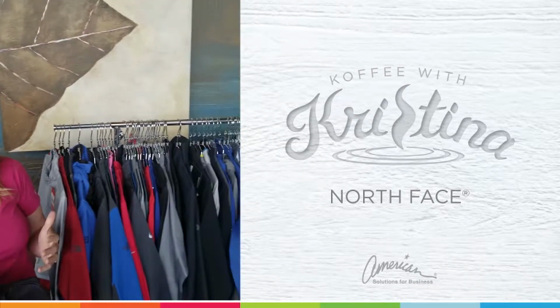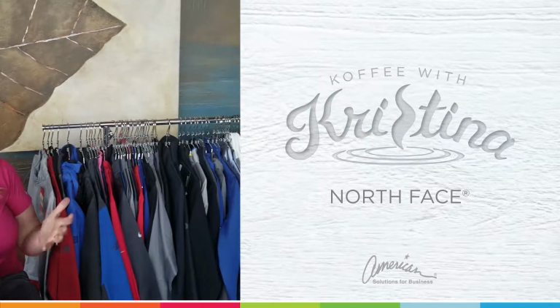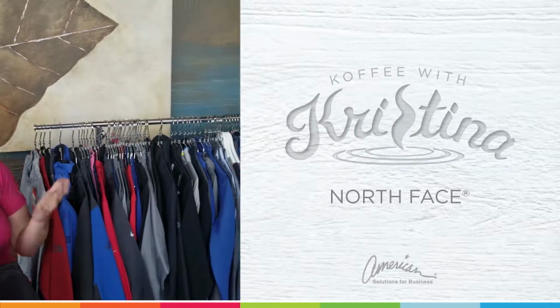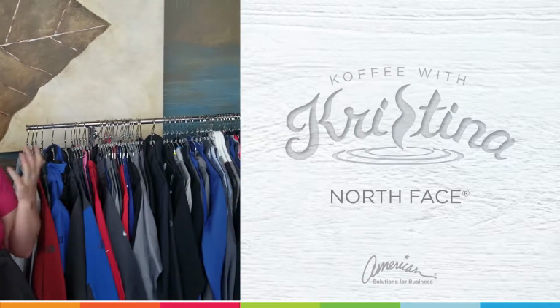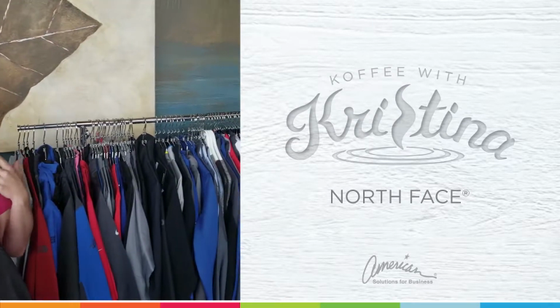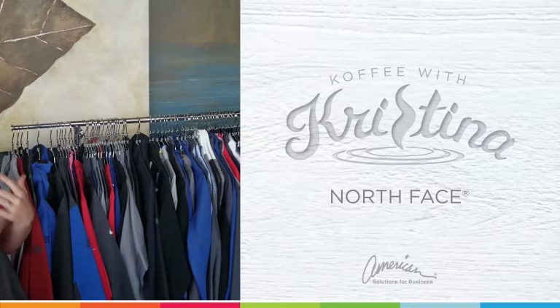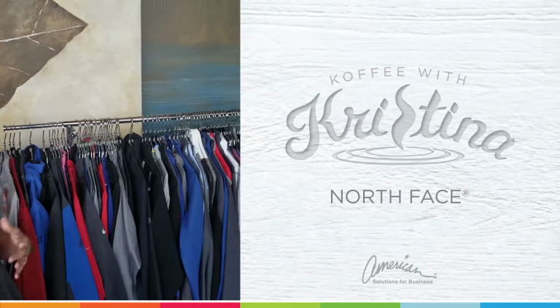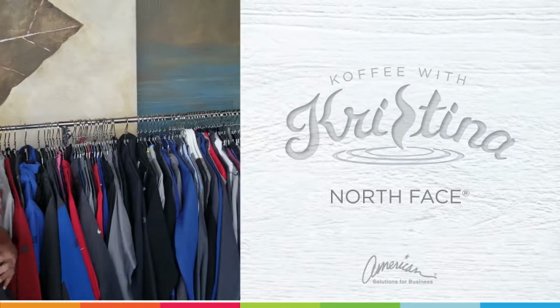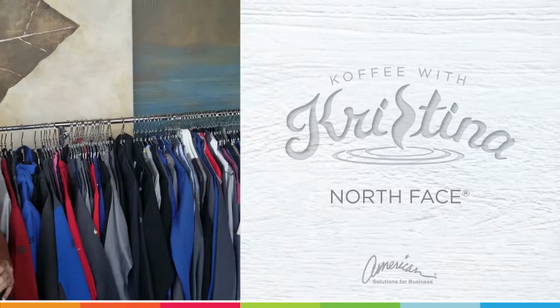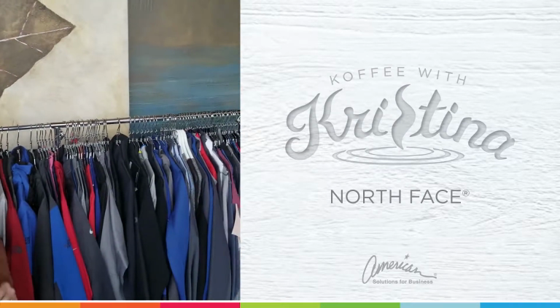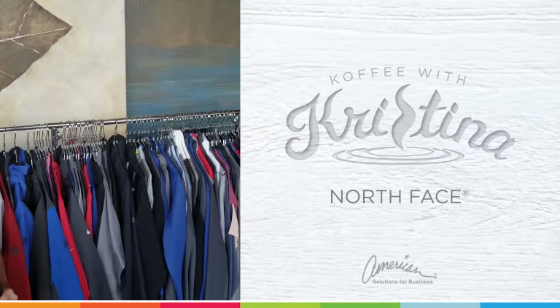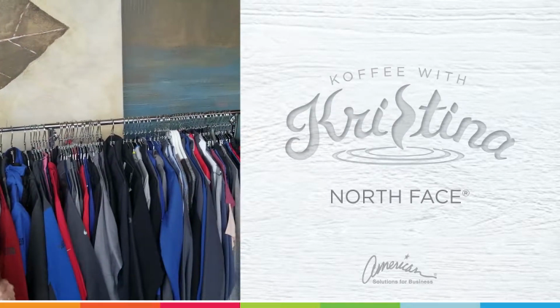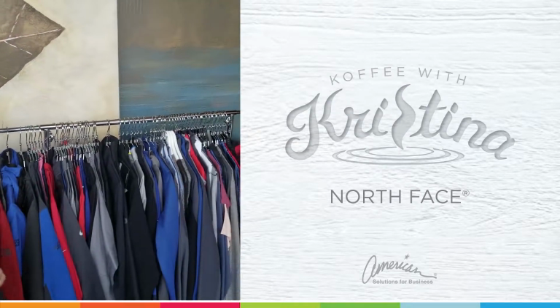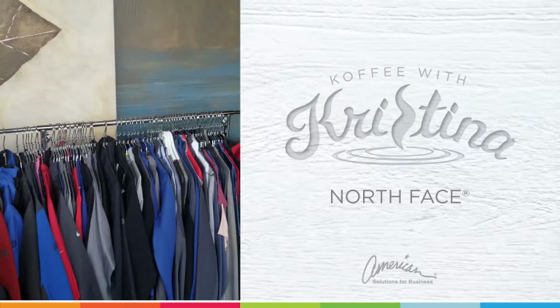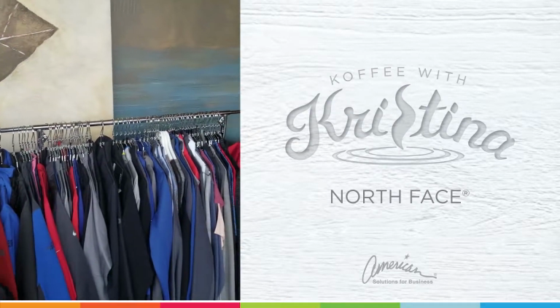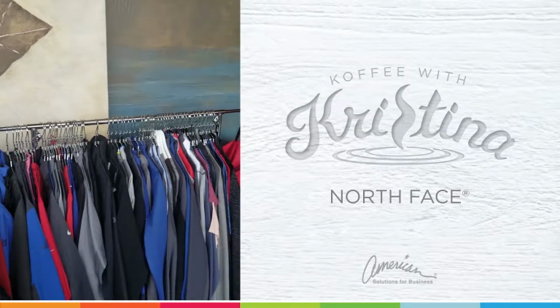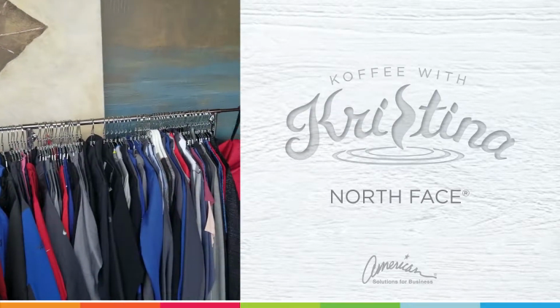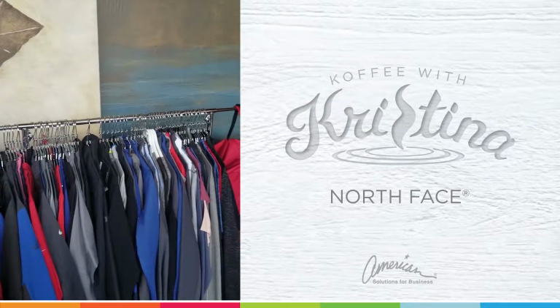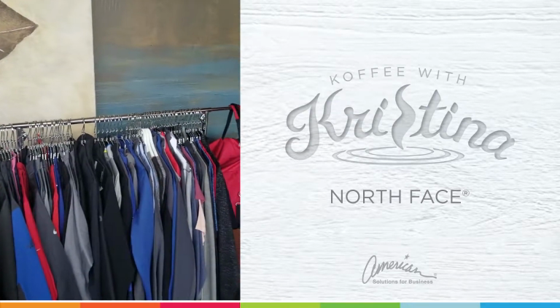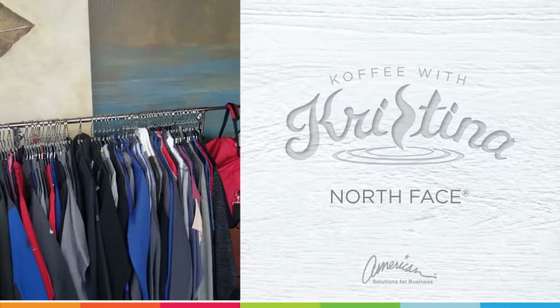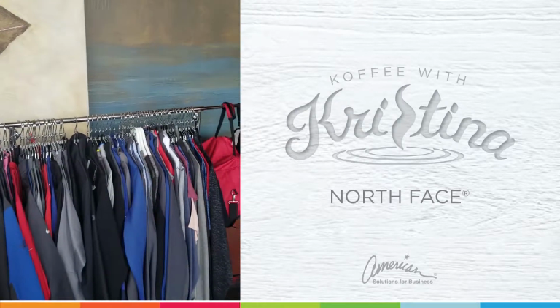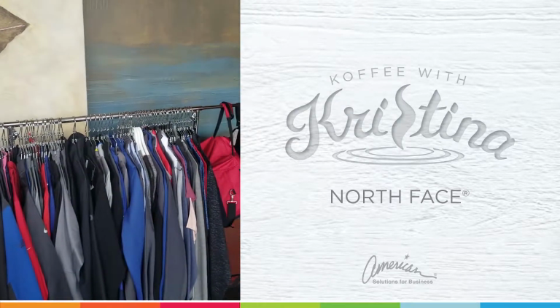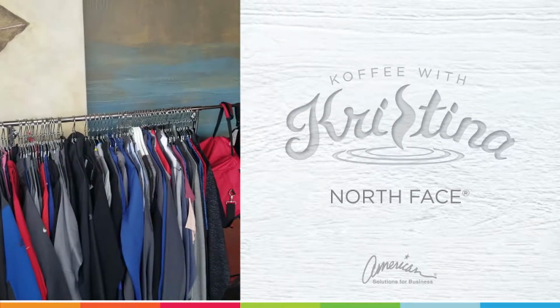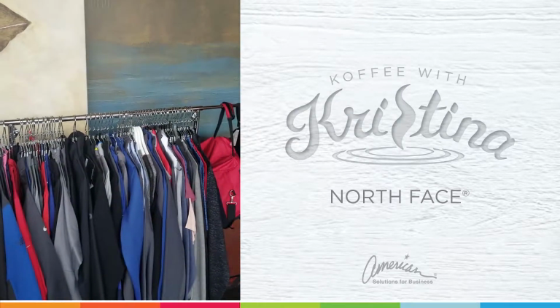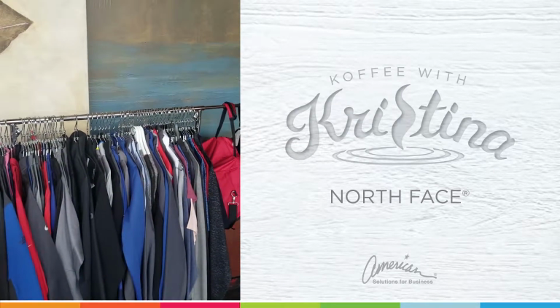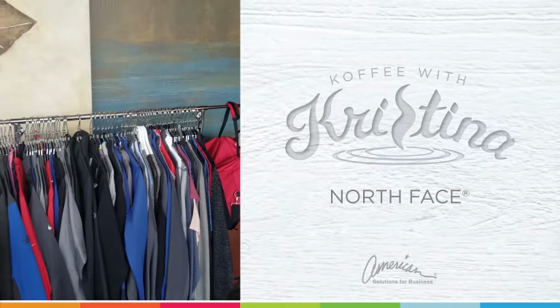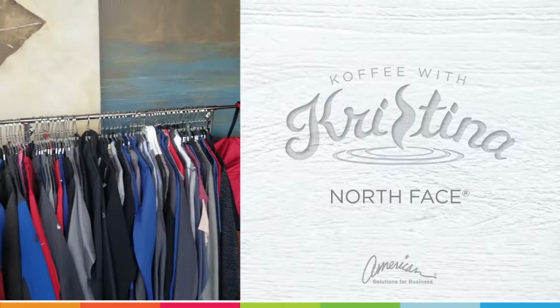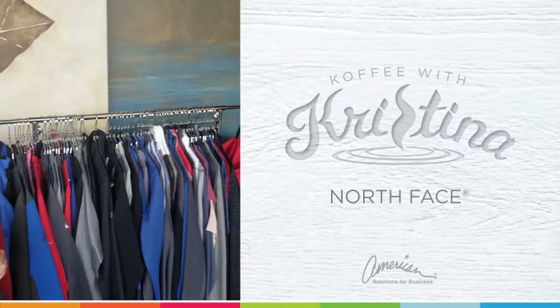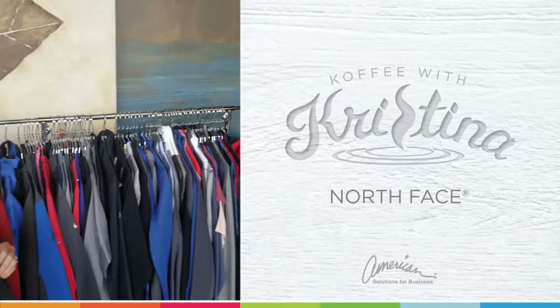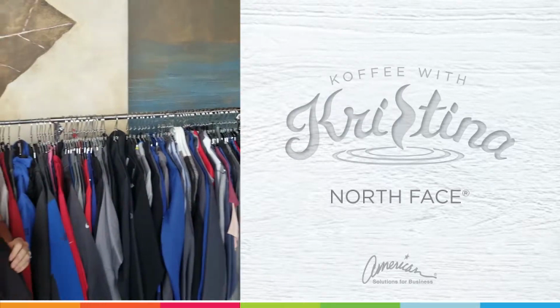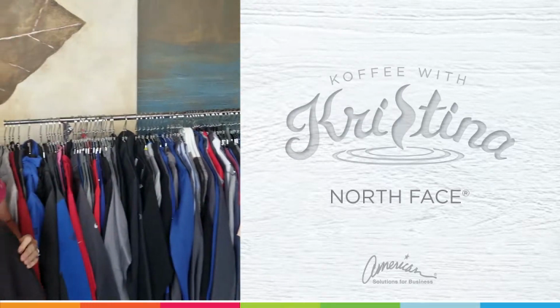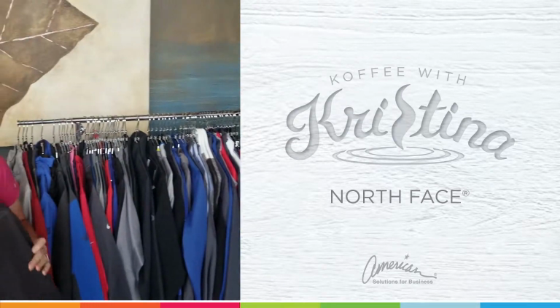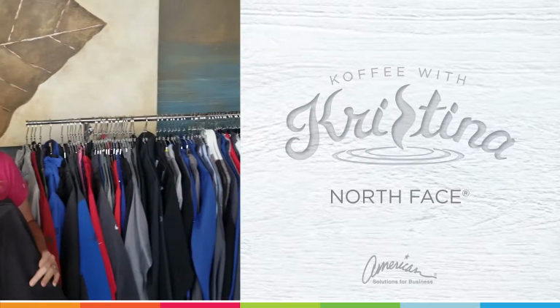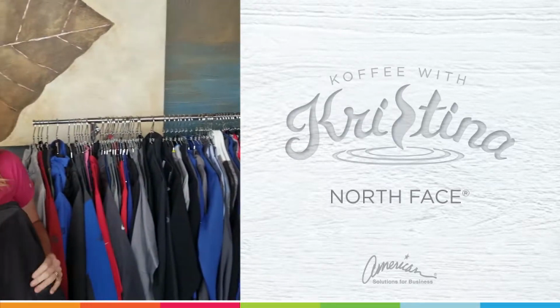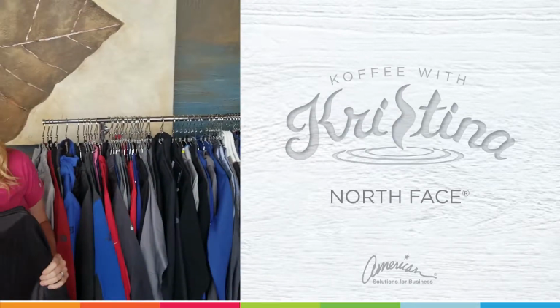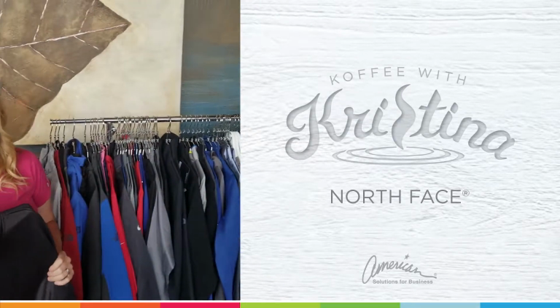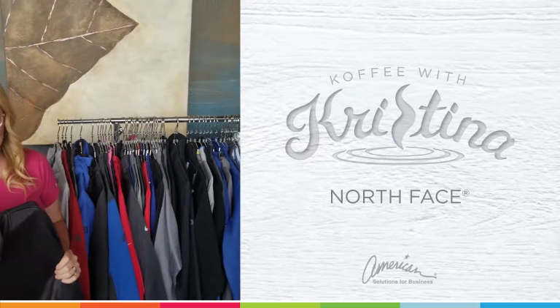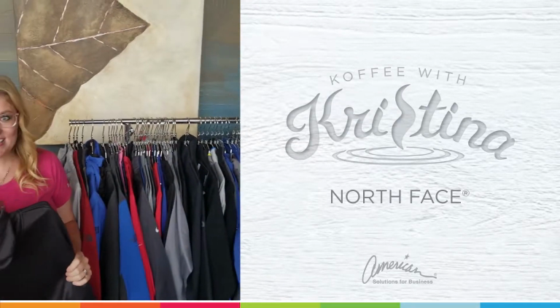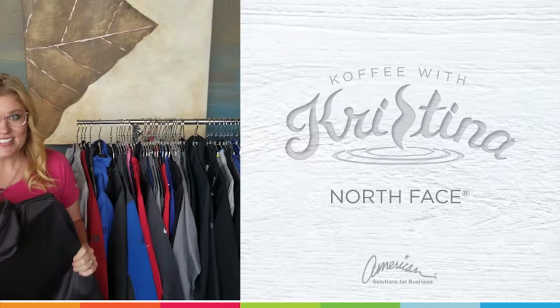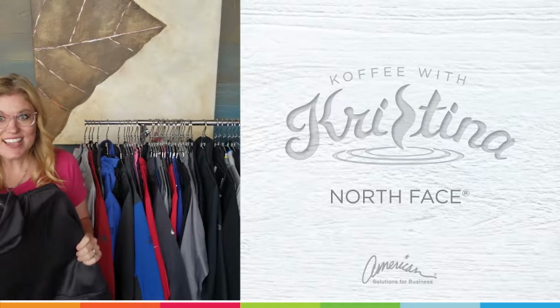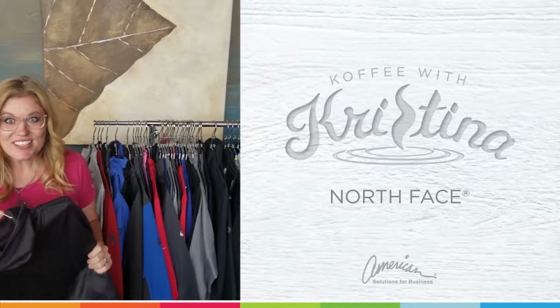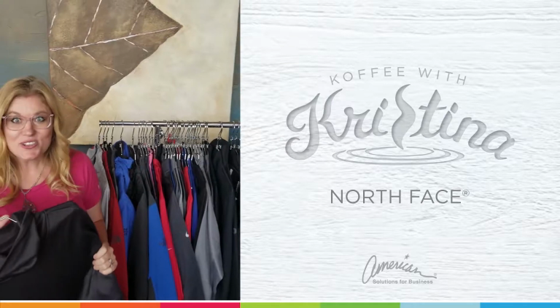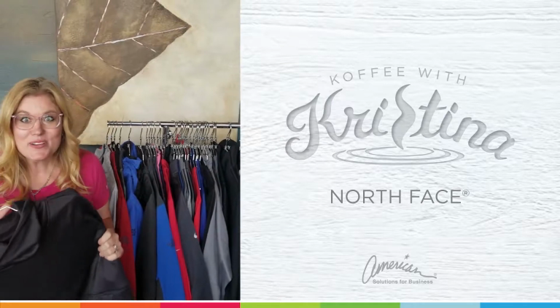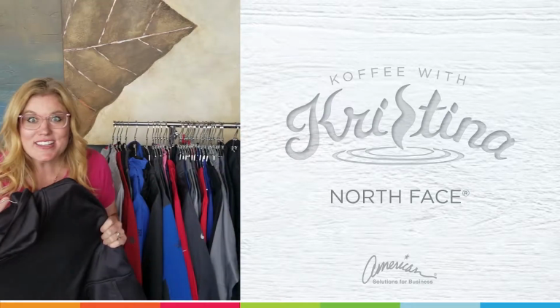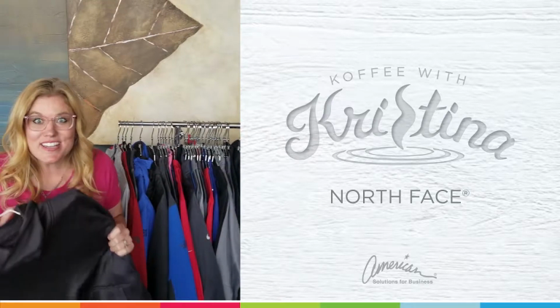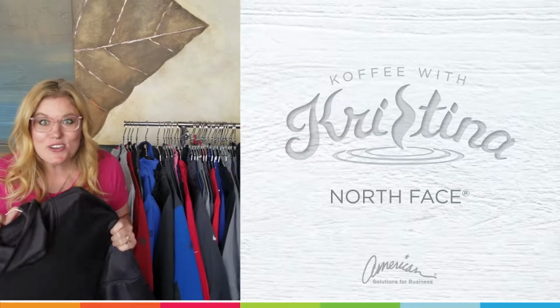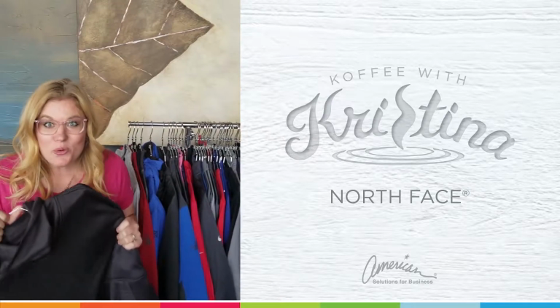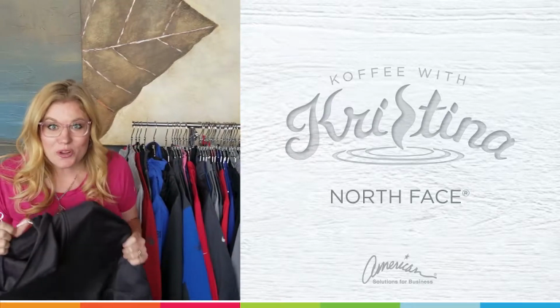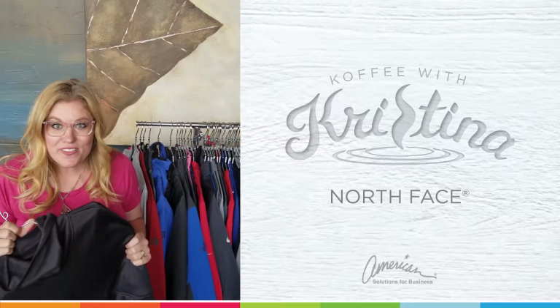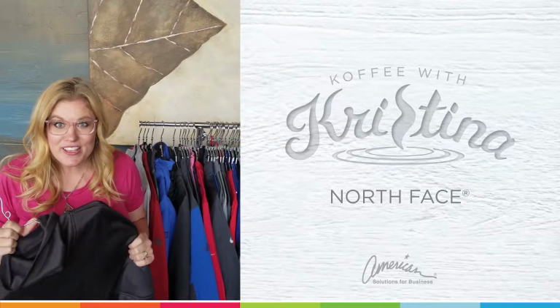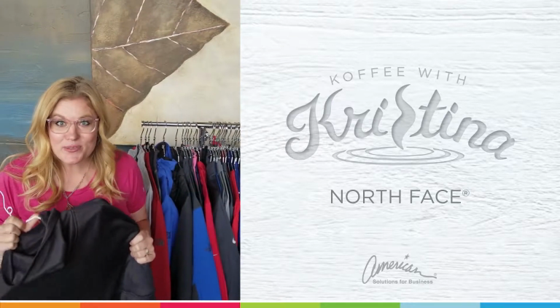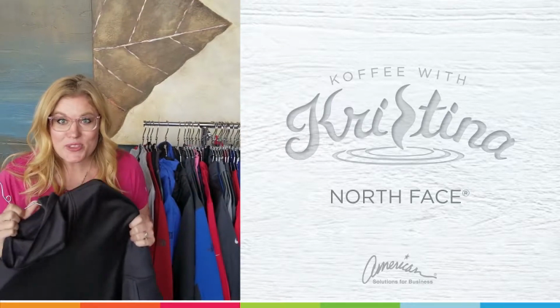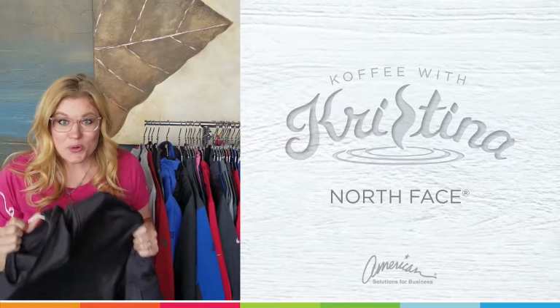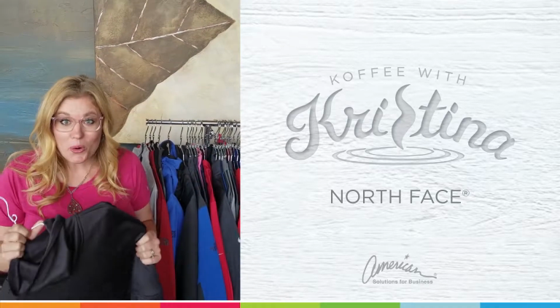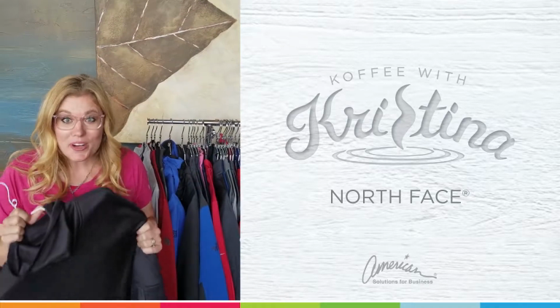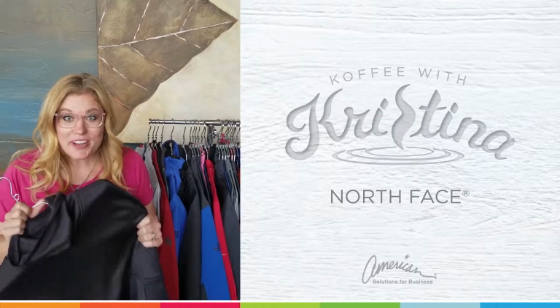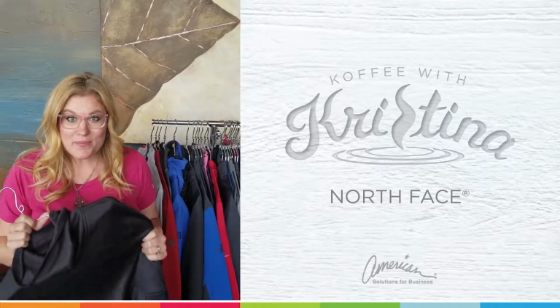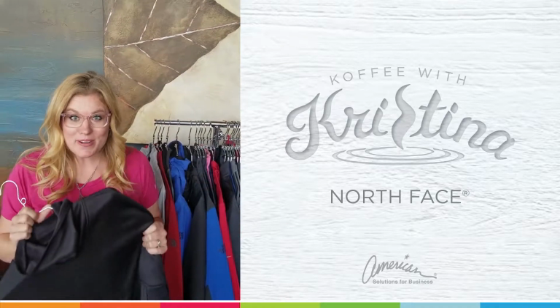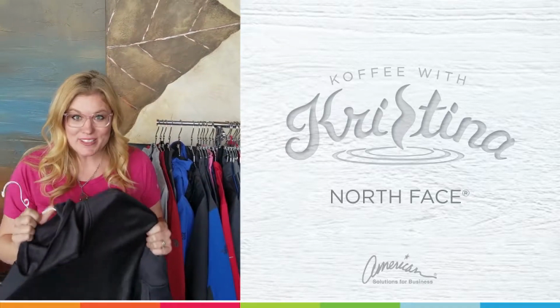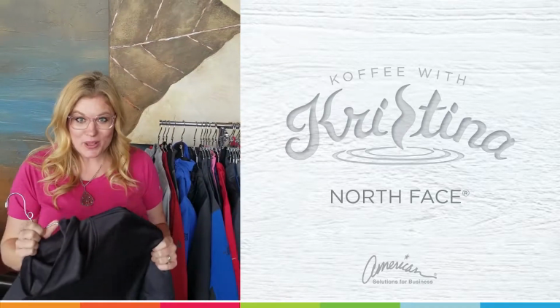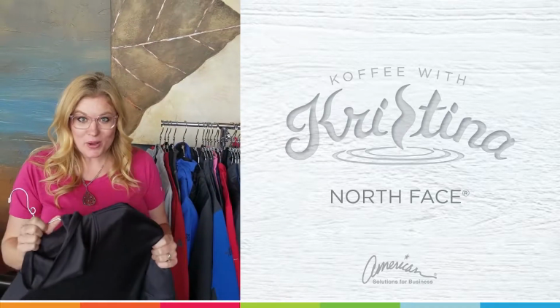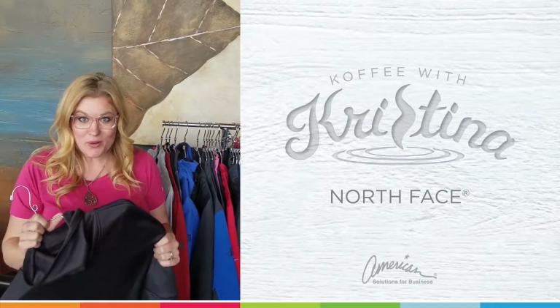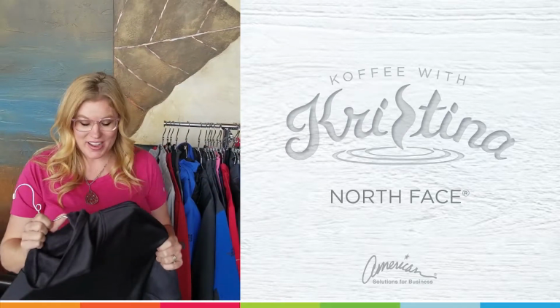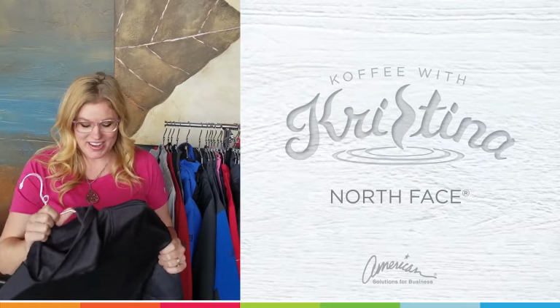What I want to show you is my three favorite pieces from North Face. Yes, you can get North Face with your company's logo on it.